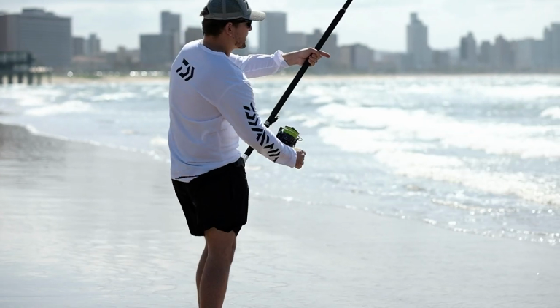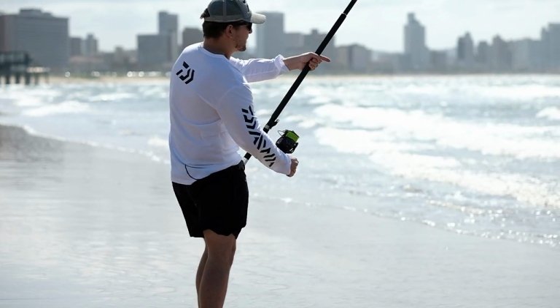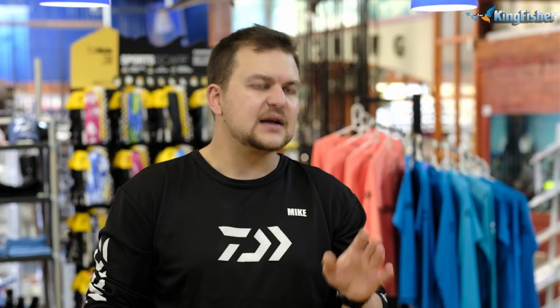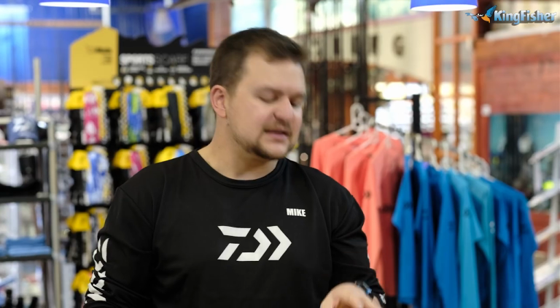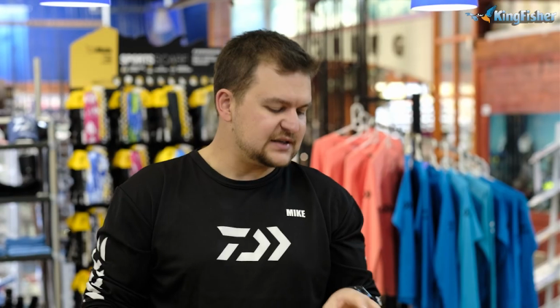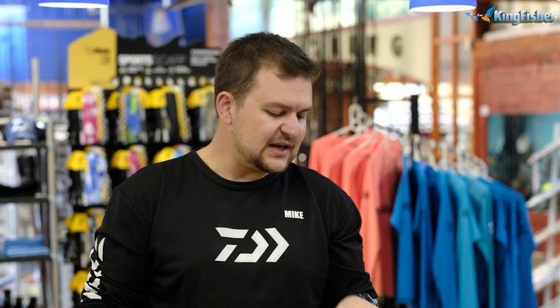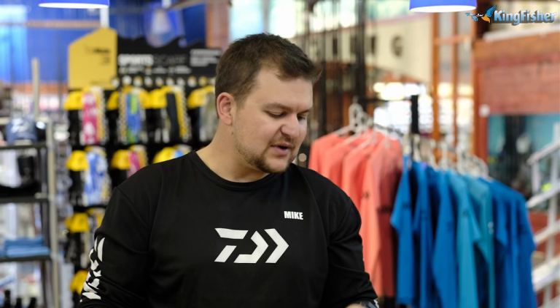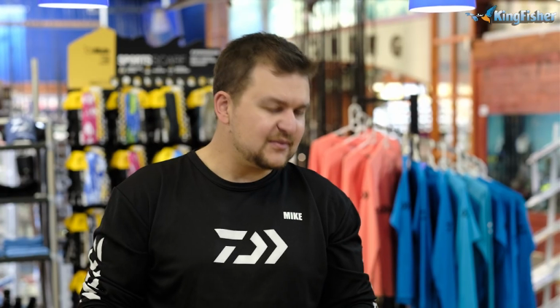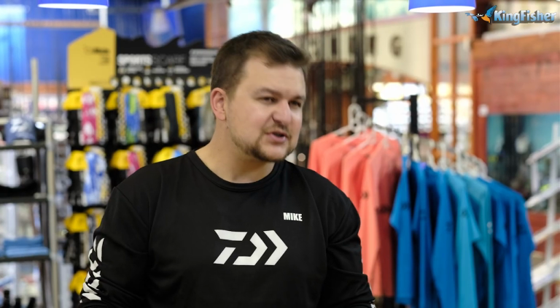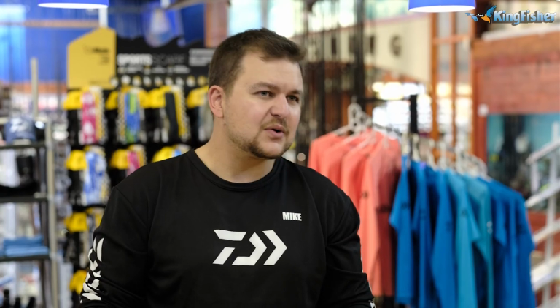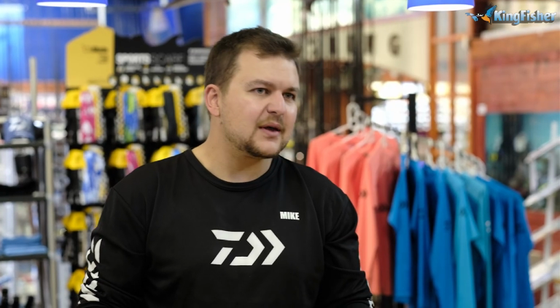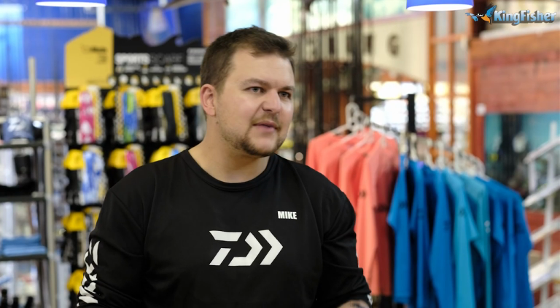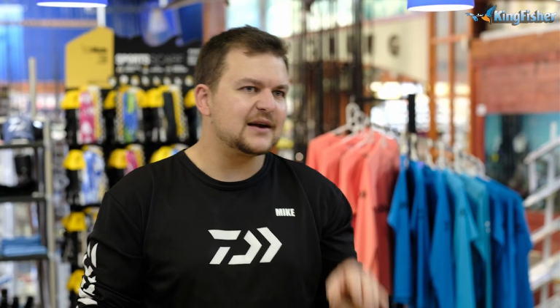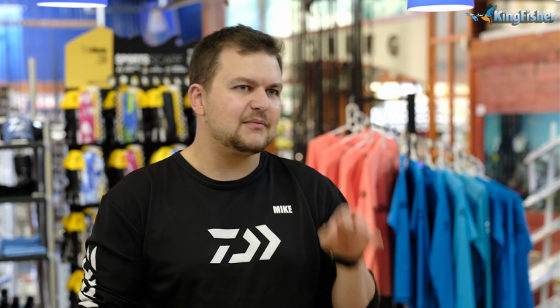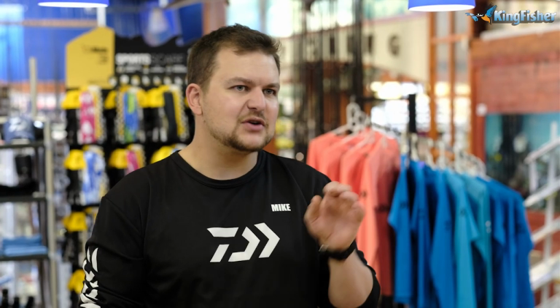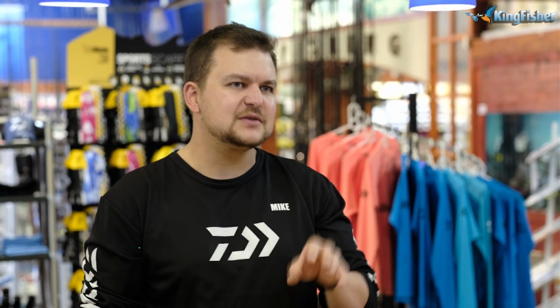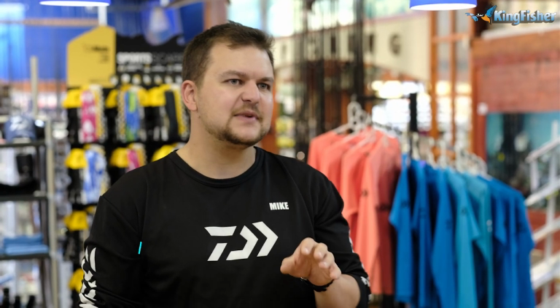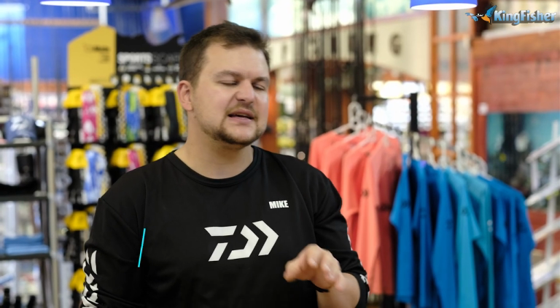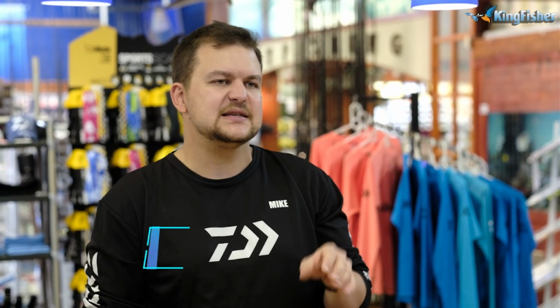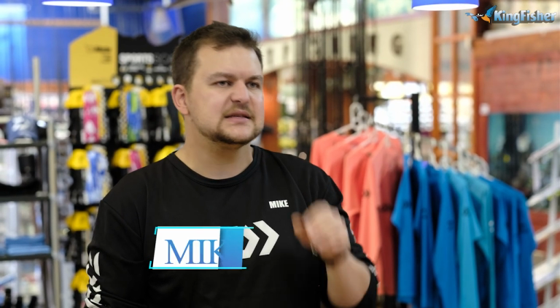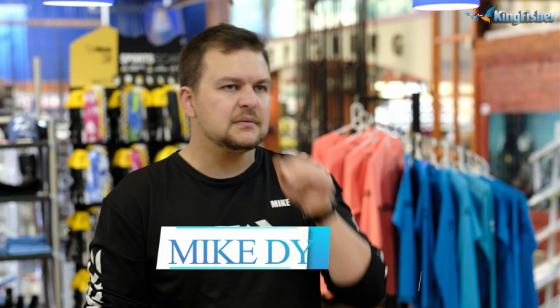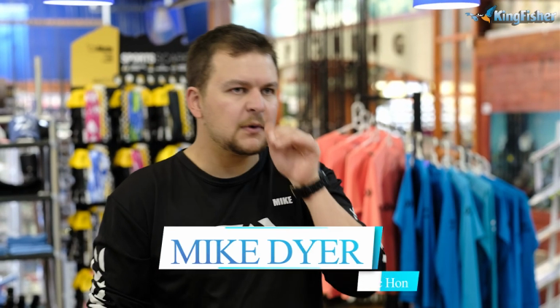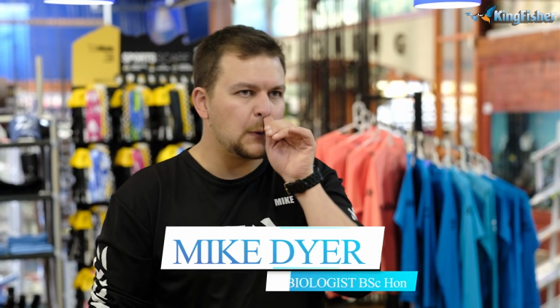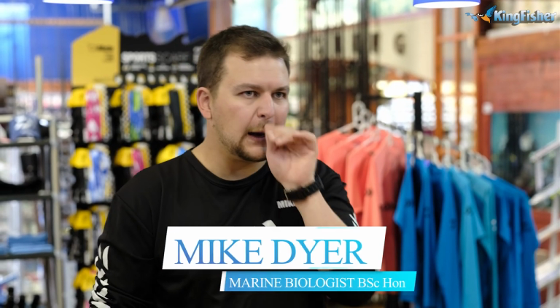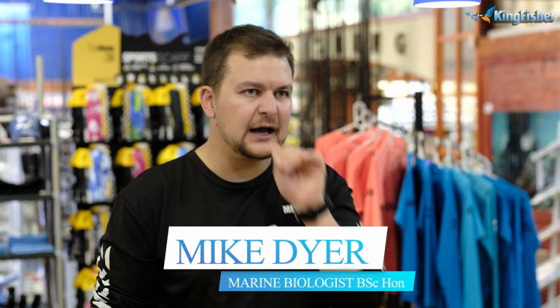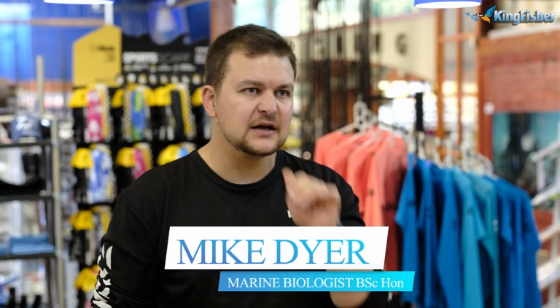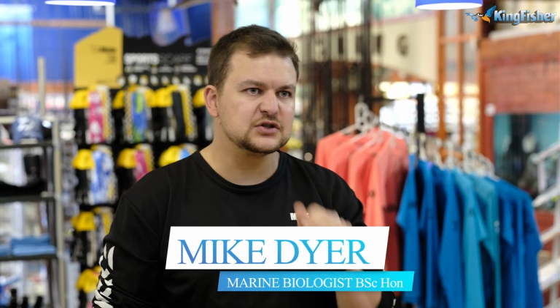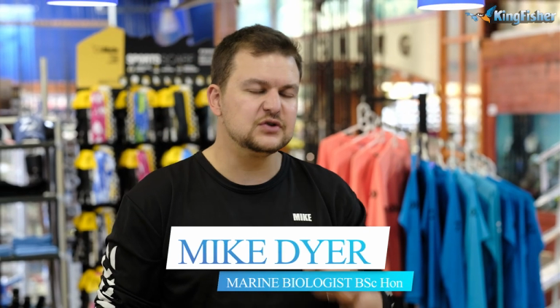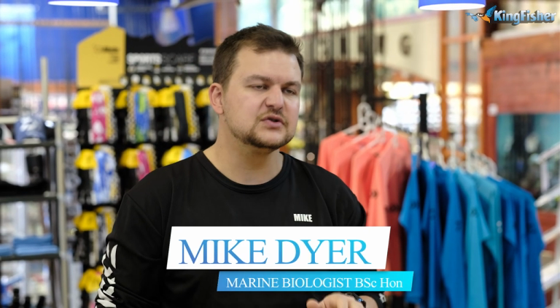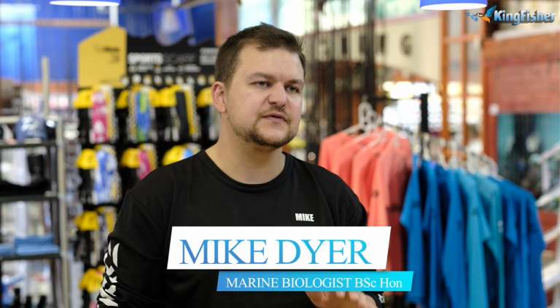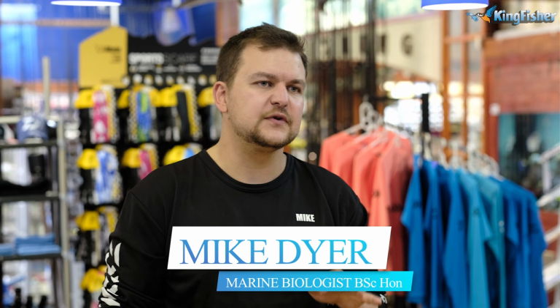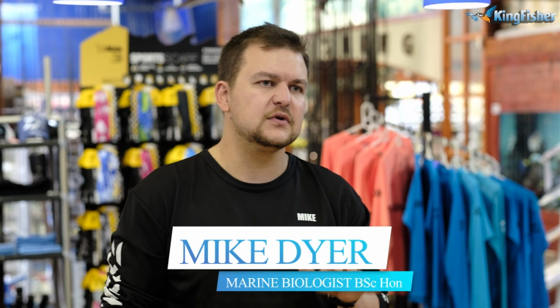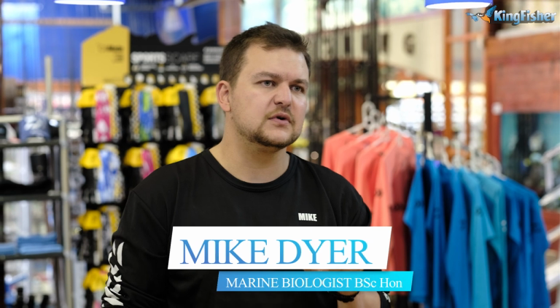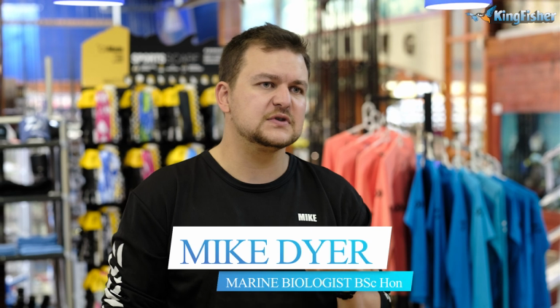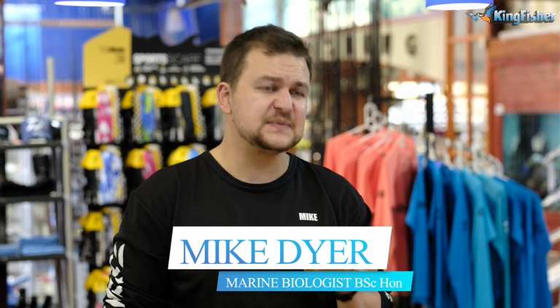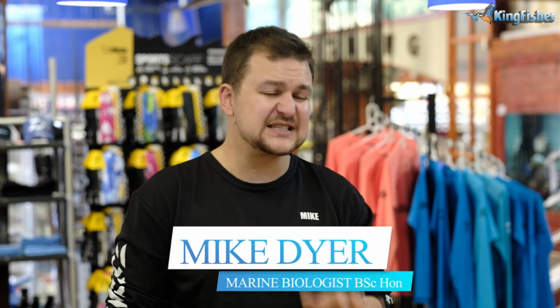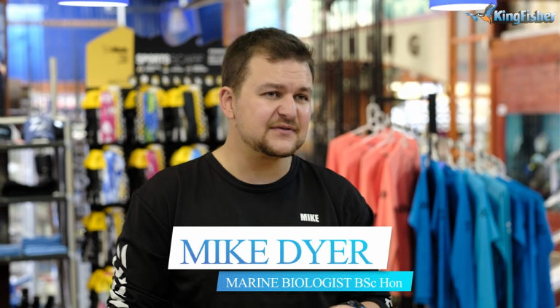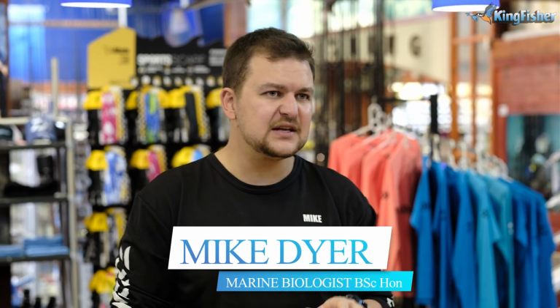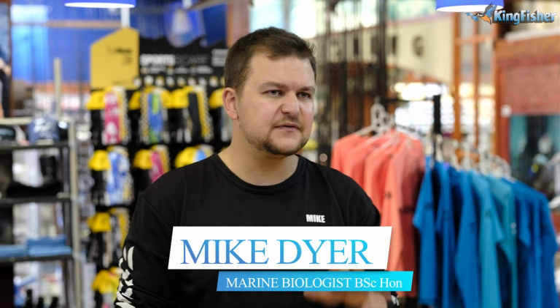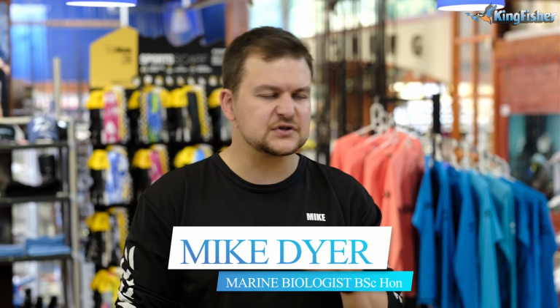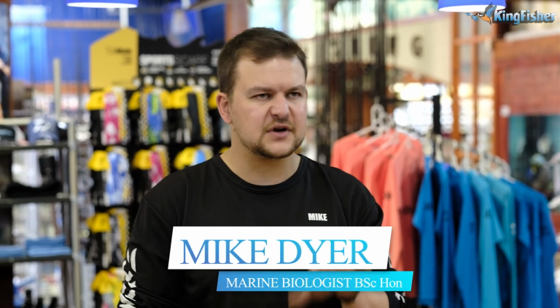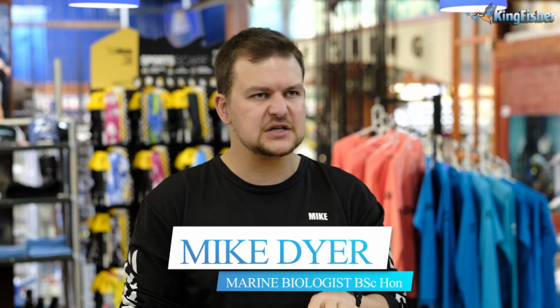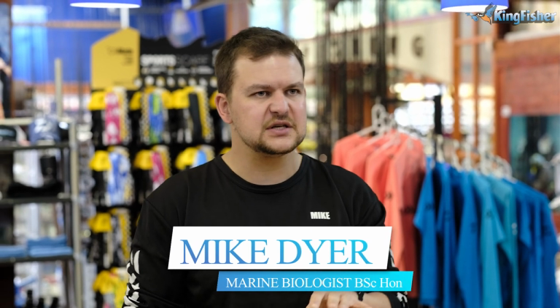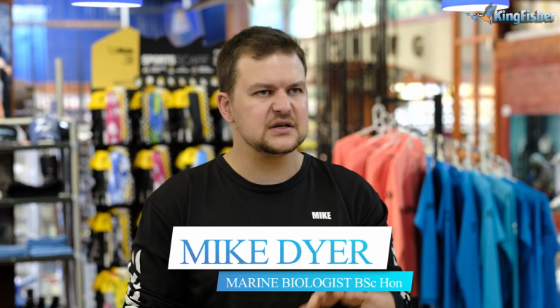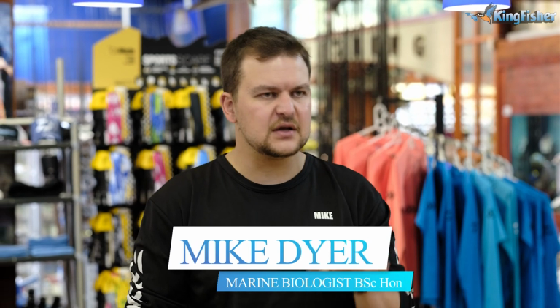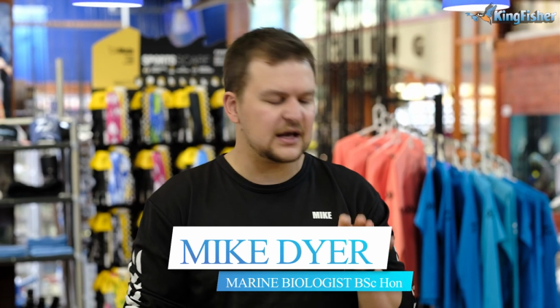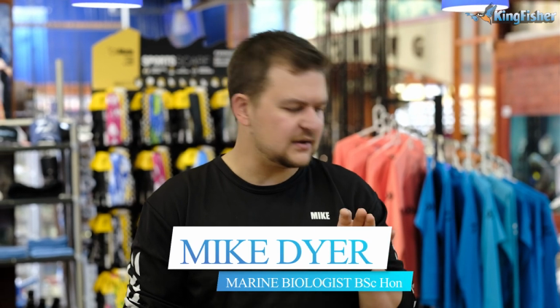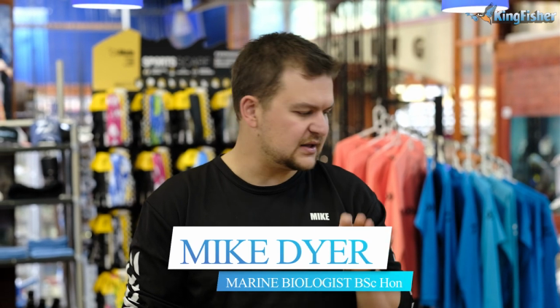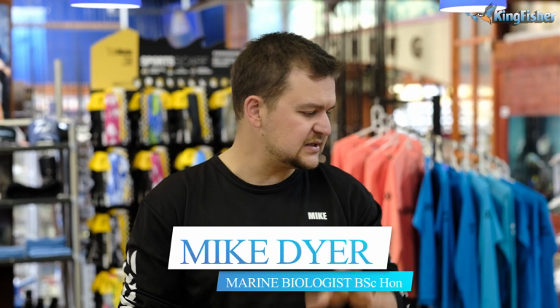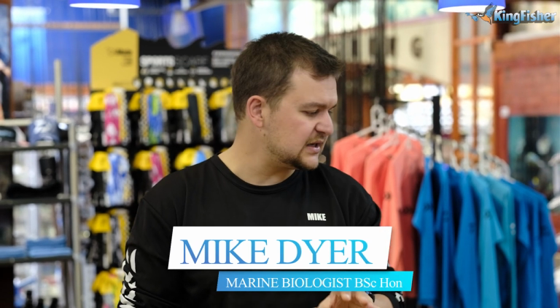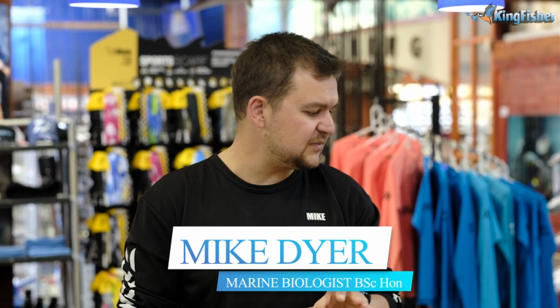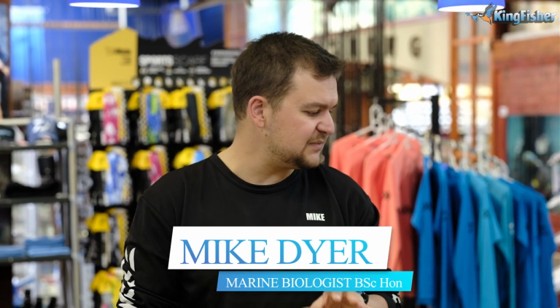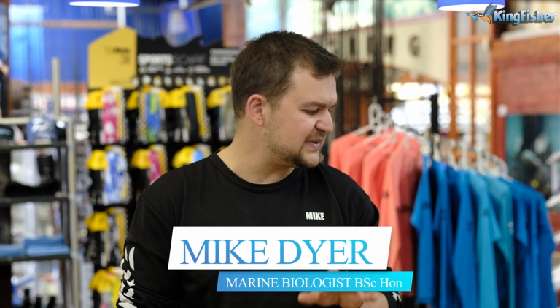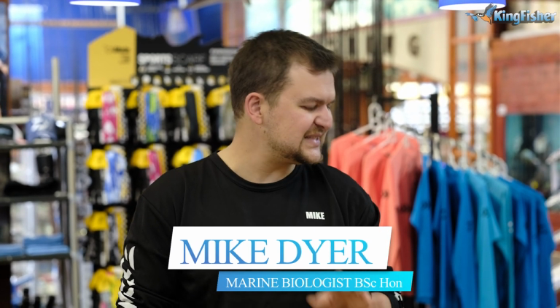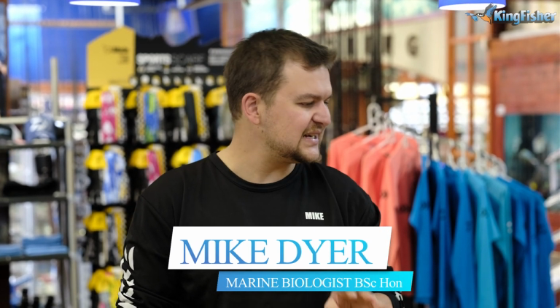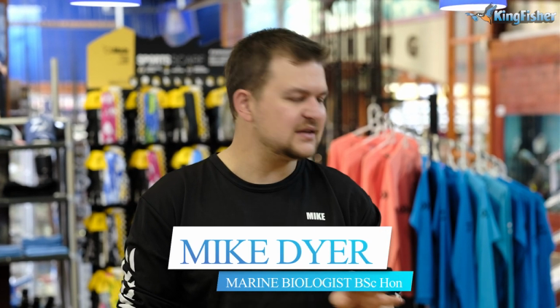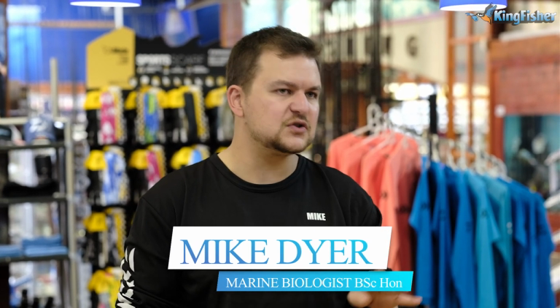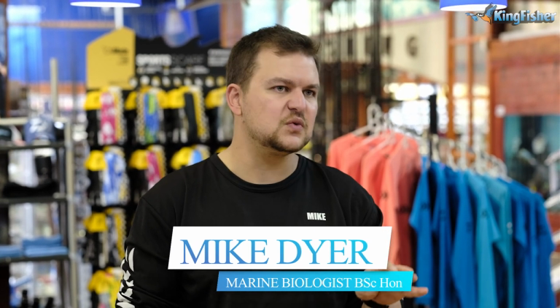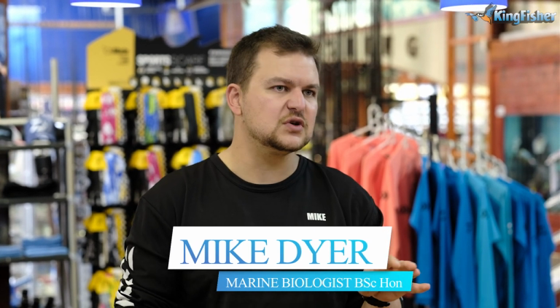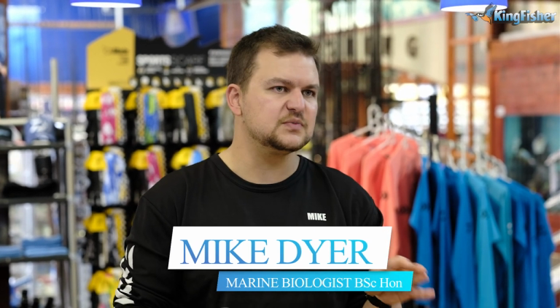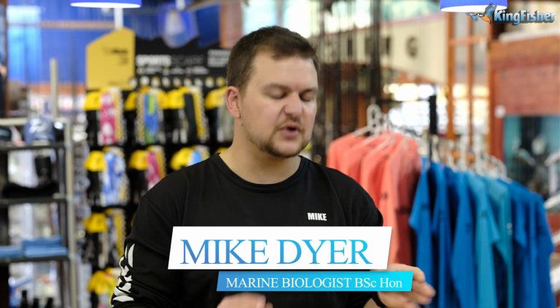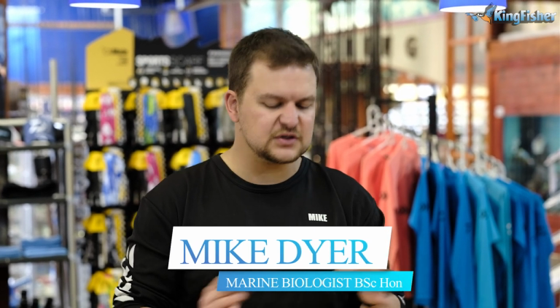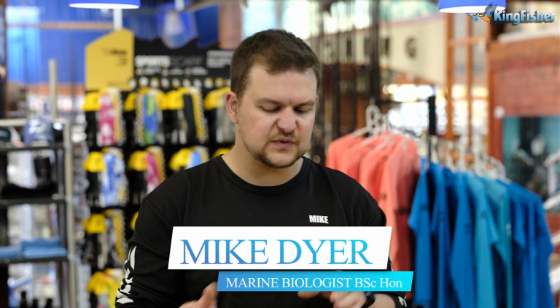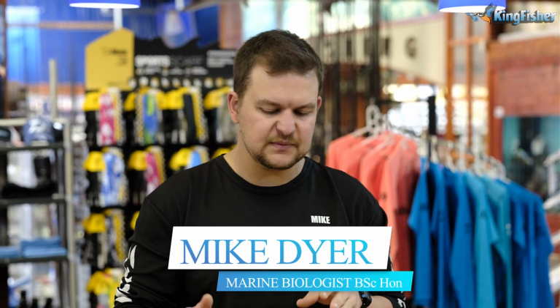Today we're going to be talking about a multiplier setup to use specifically for scratching, and this is going to be particularly towards Bronze Bream.